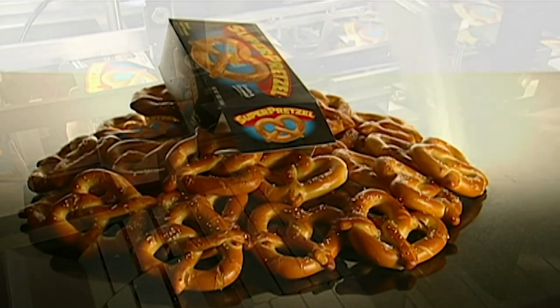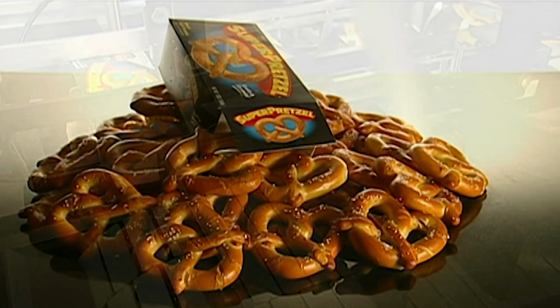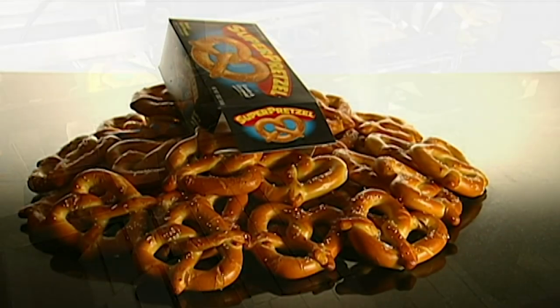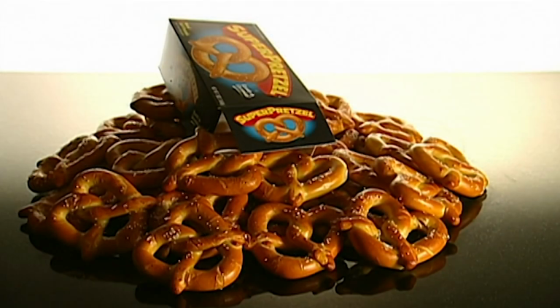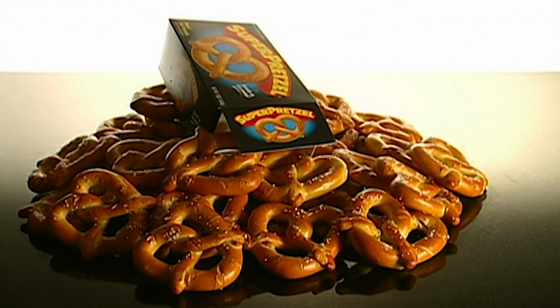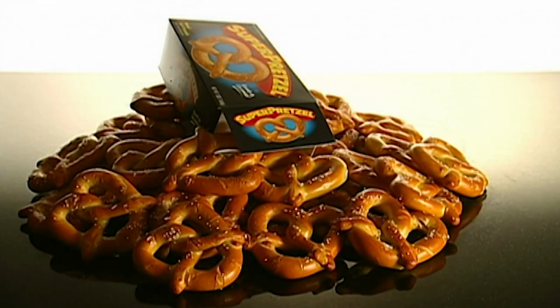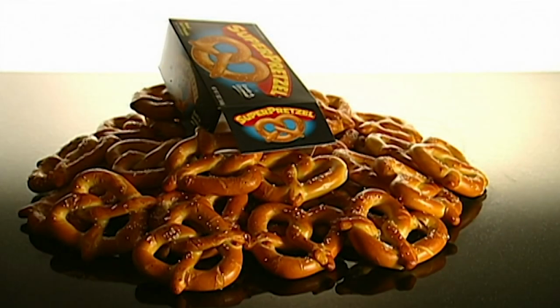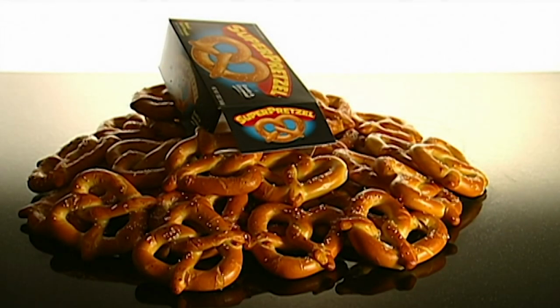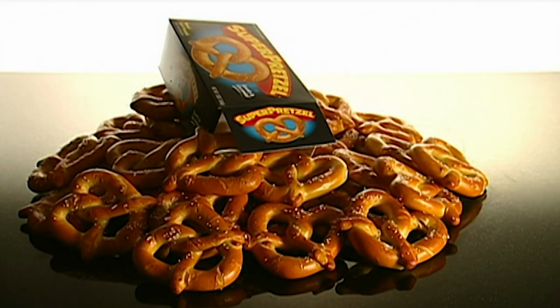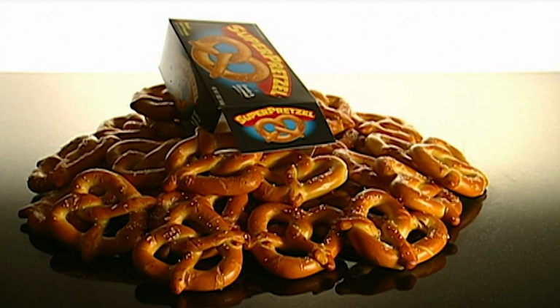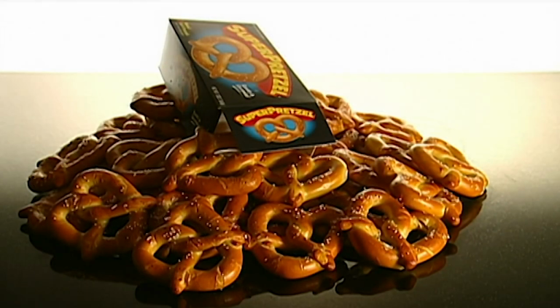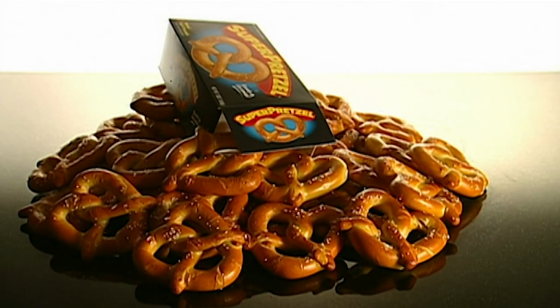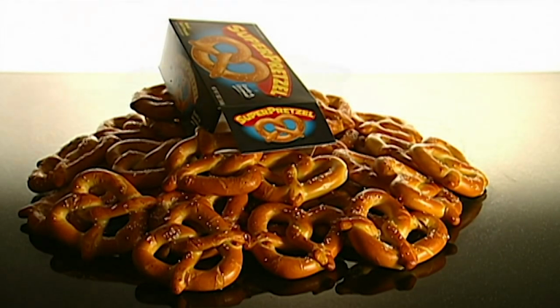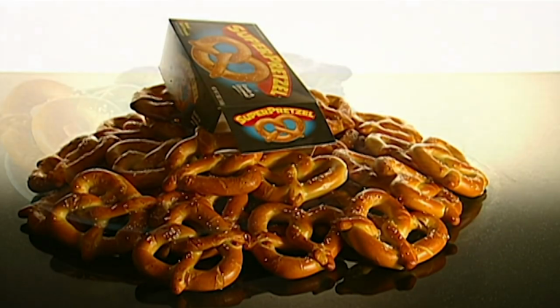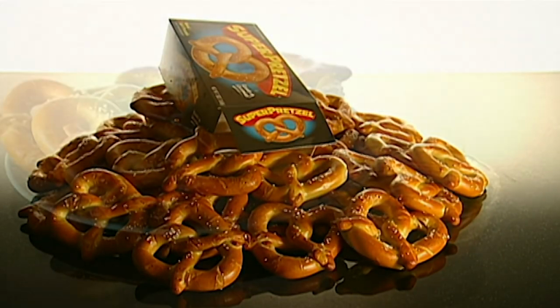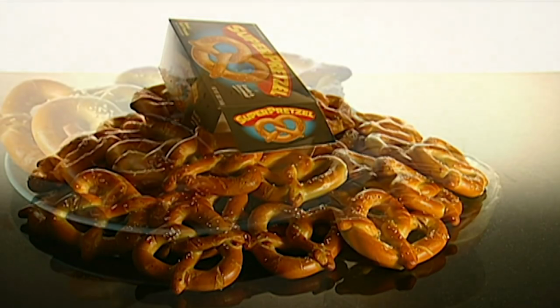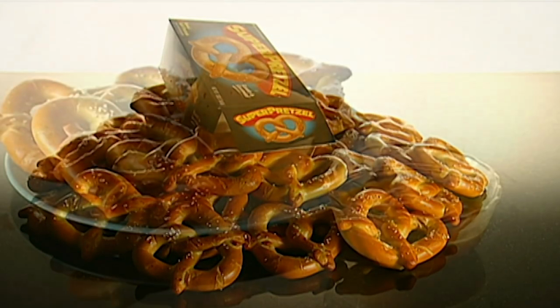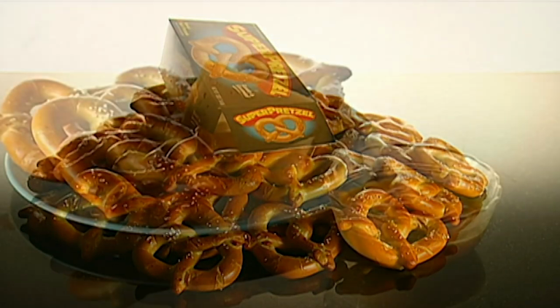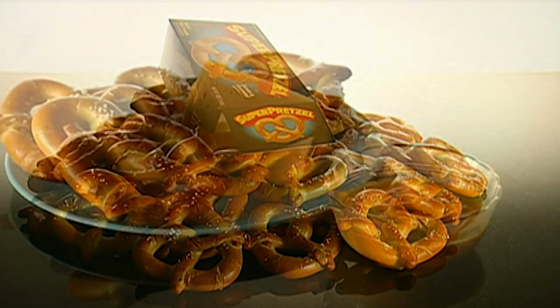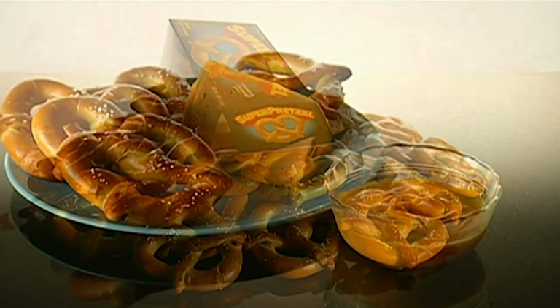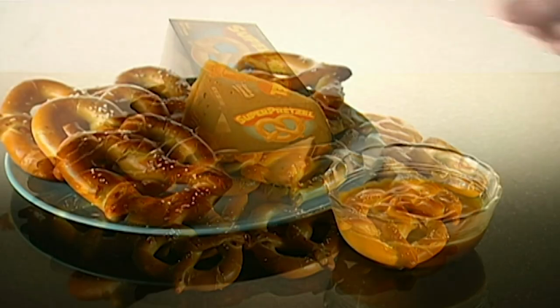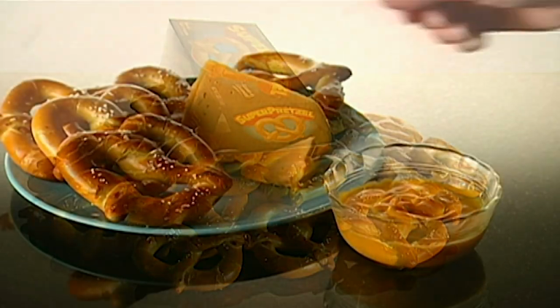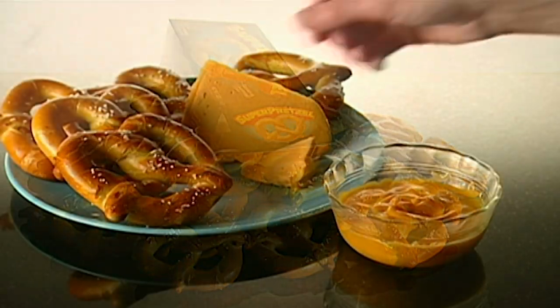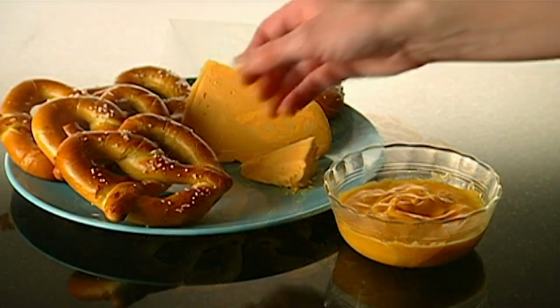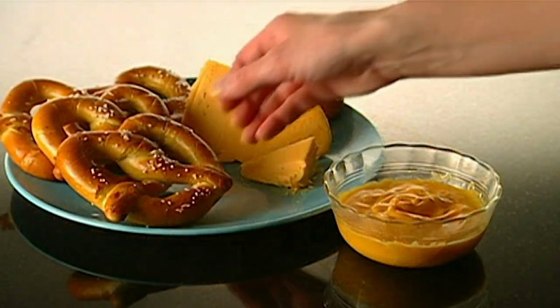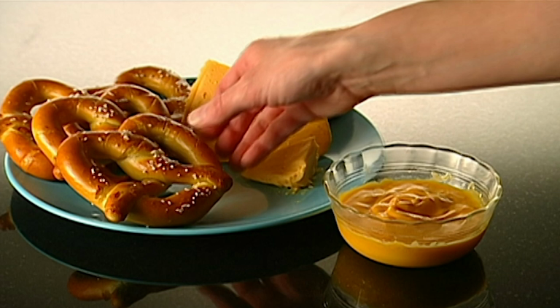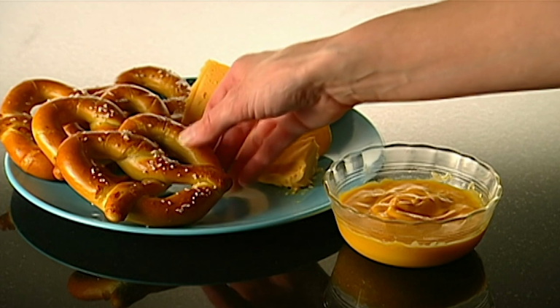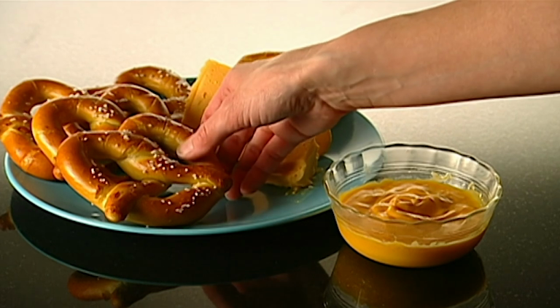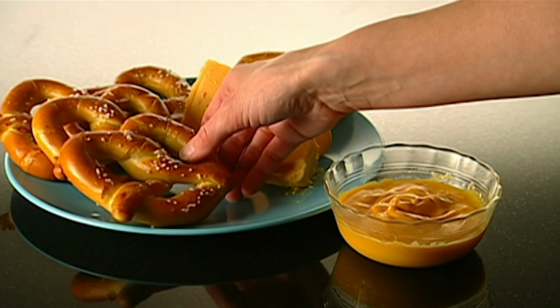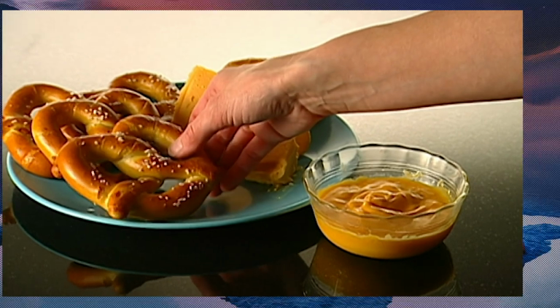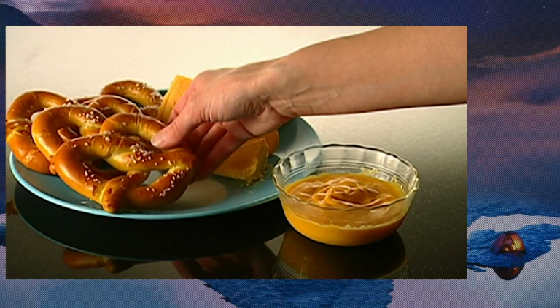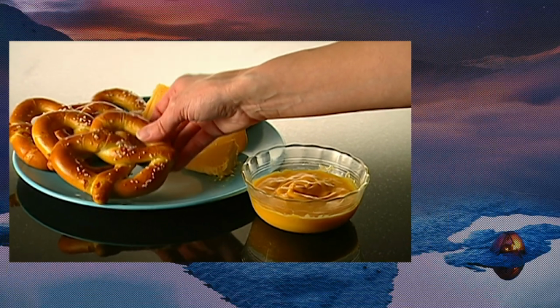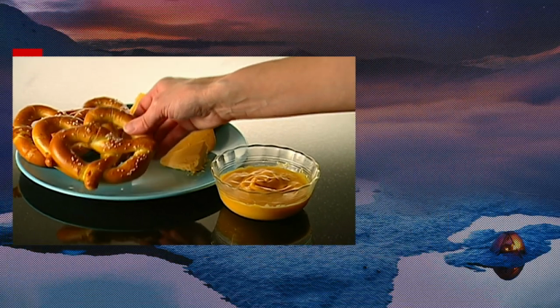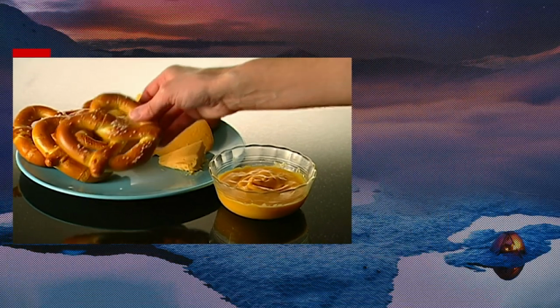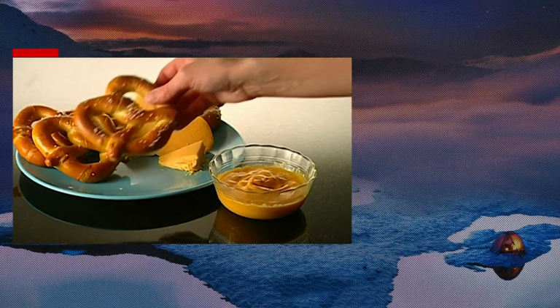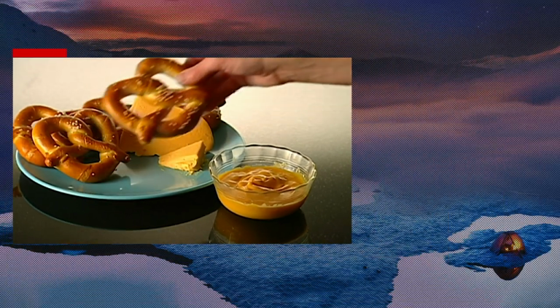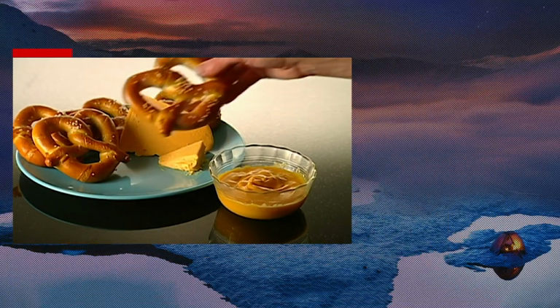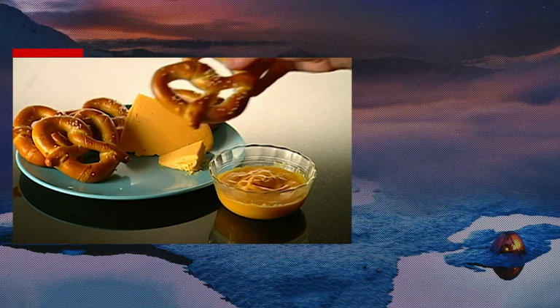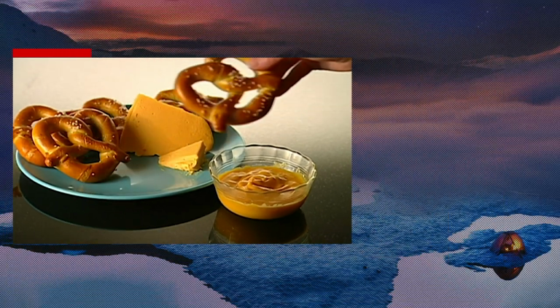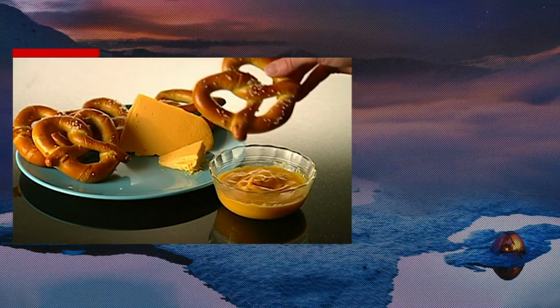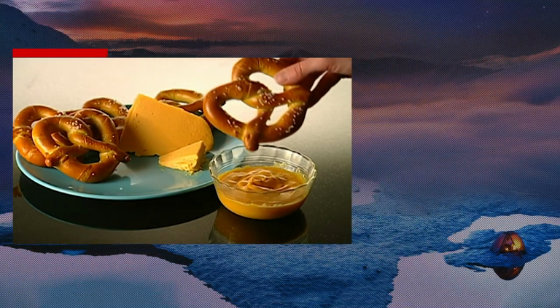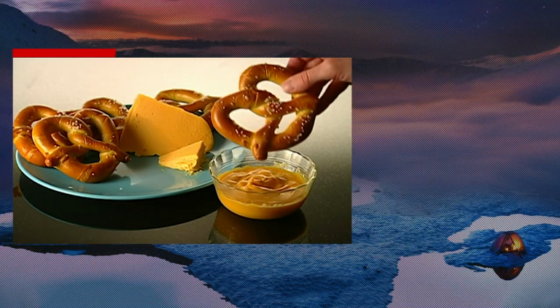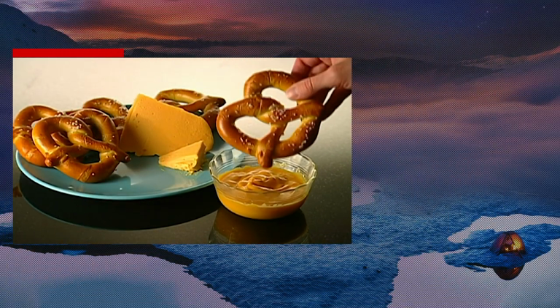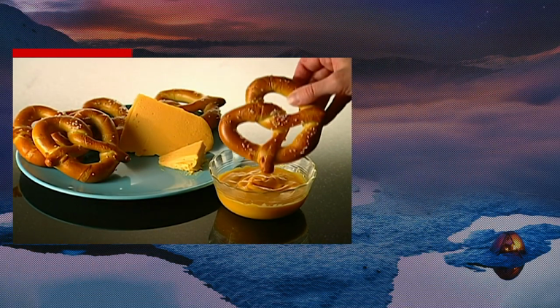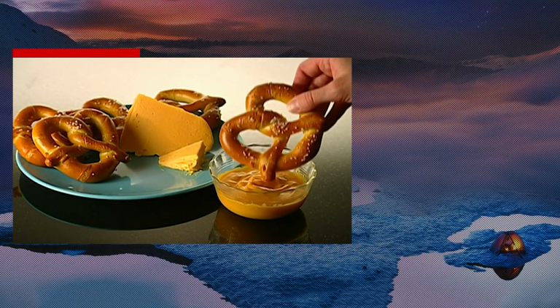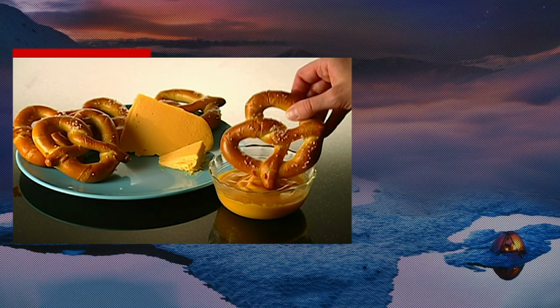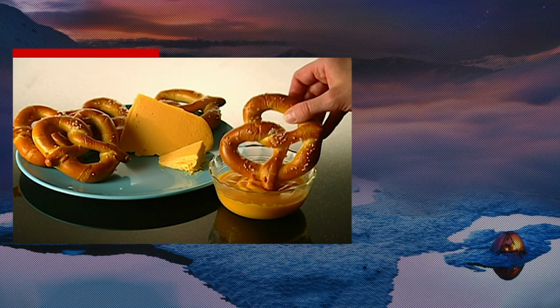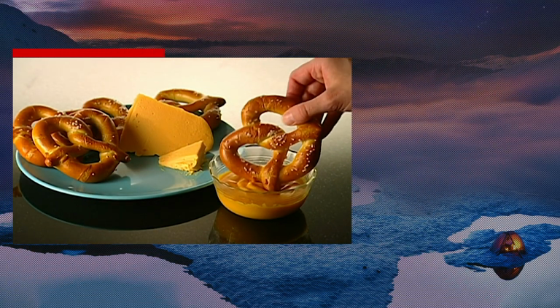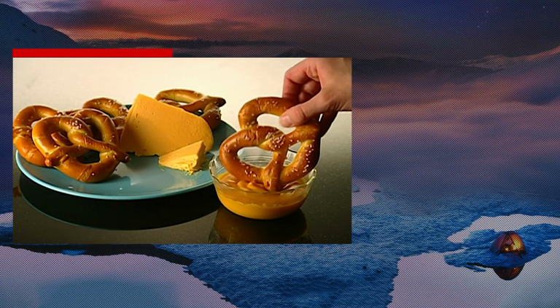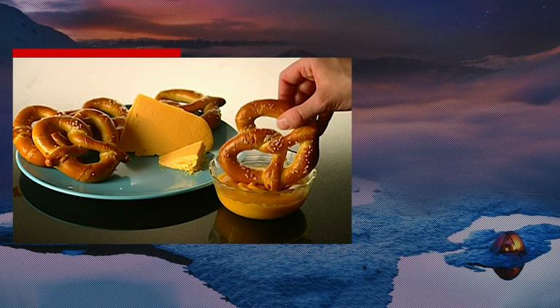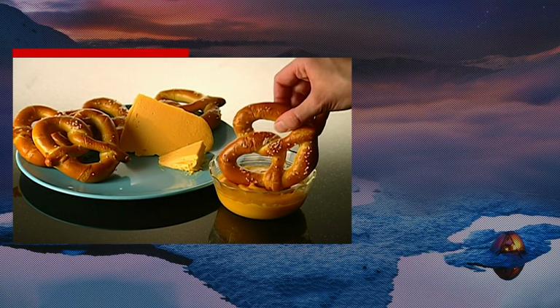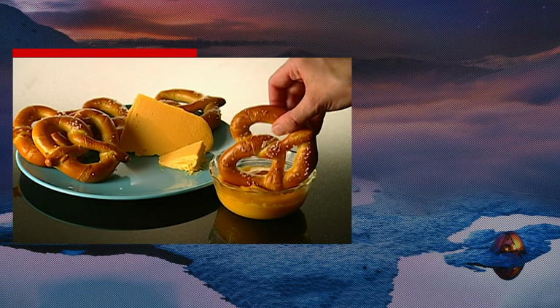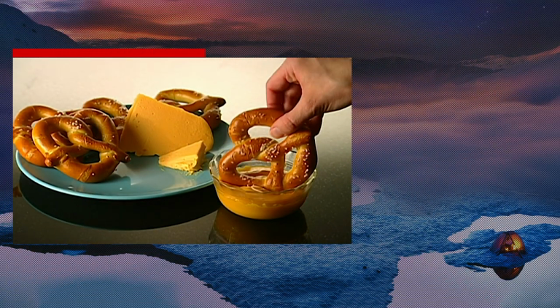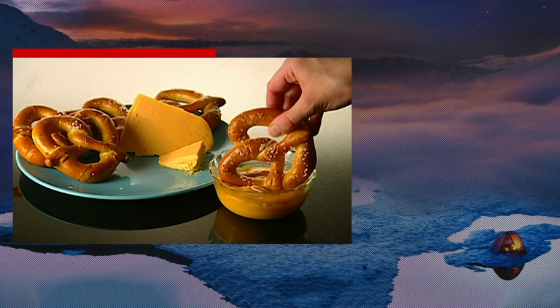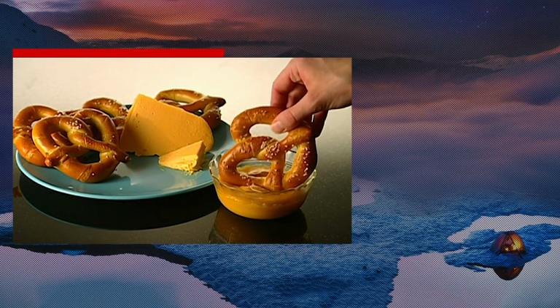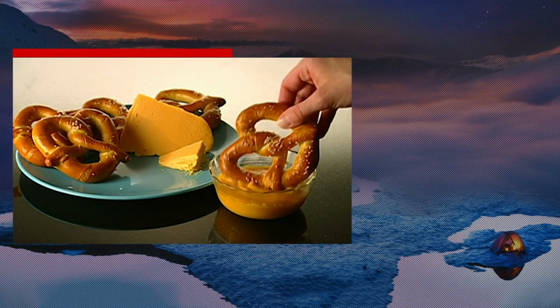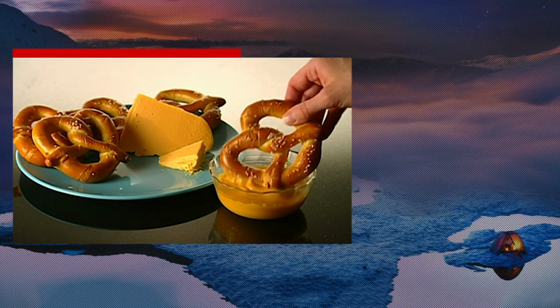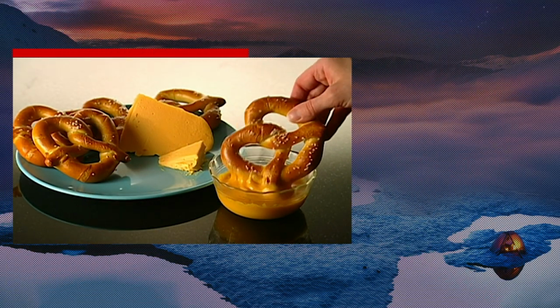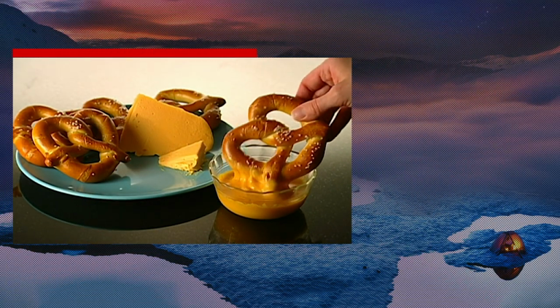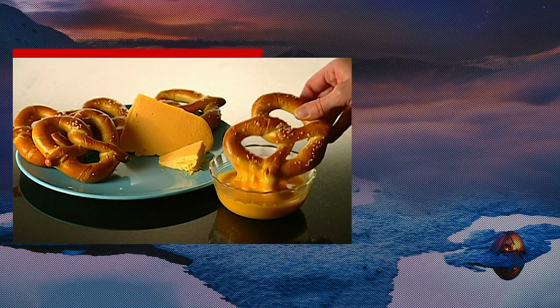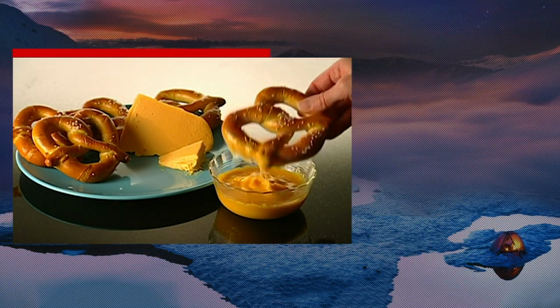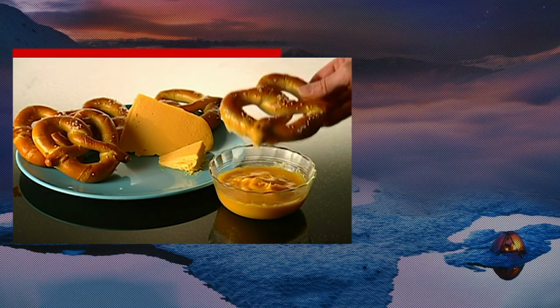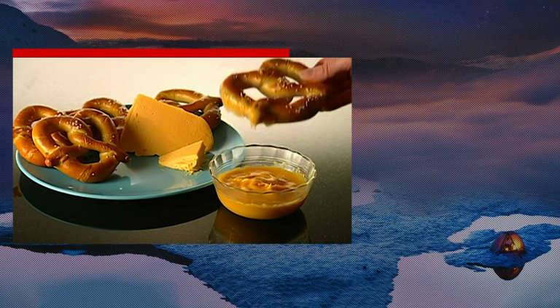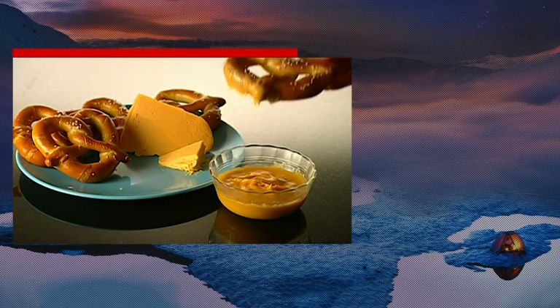So, next time you're looking for a salty snack, don't tie yourself up in knots — just have a pretzel instead.